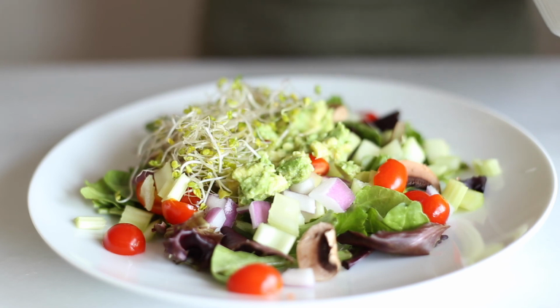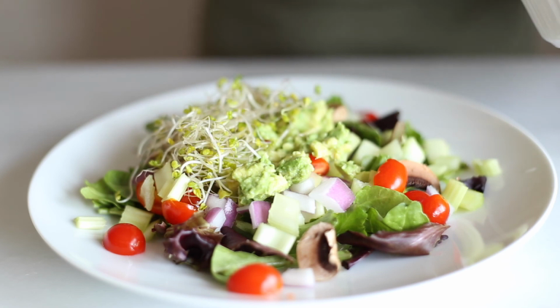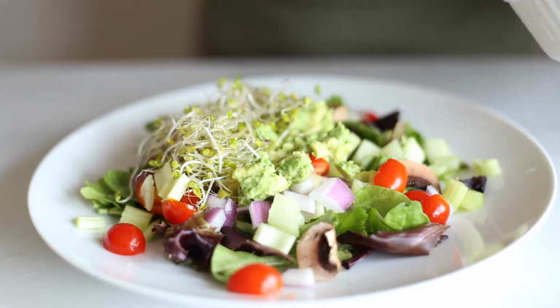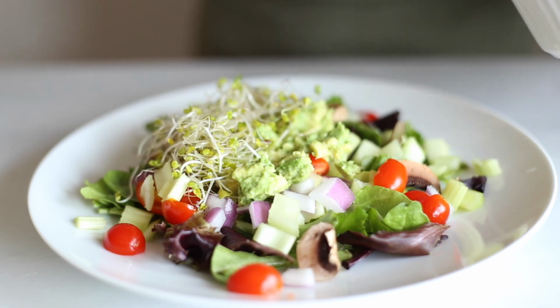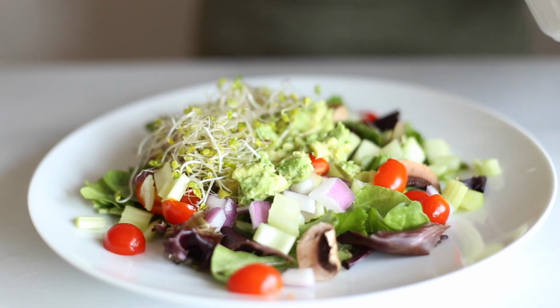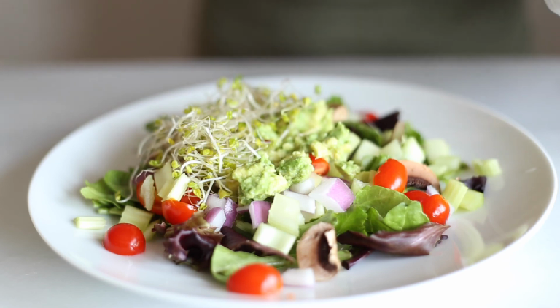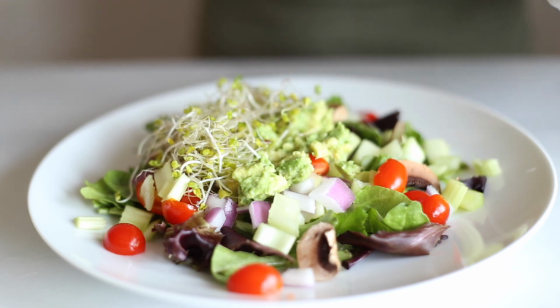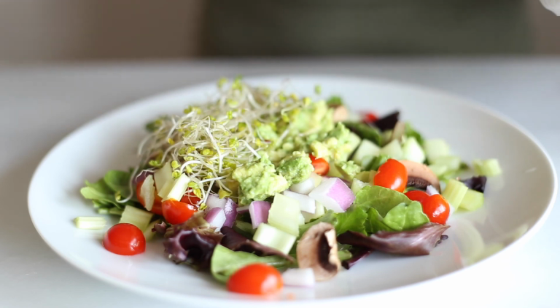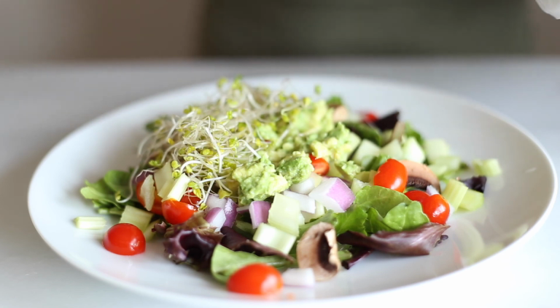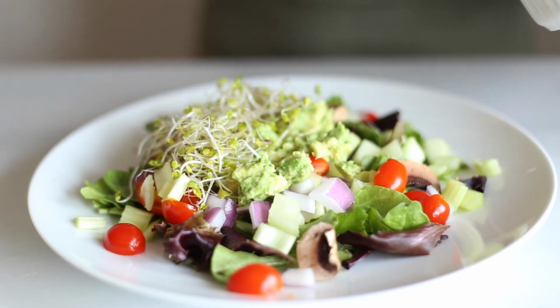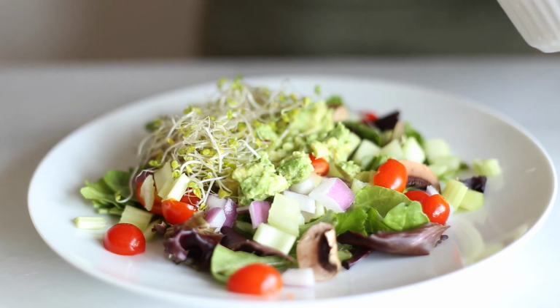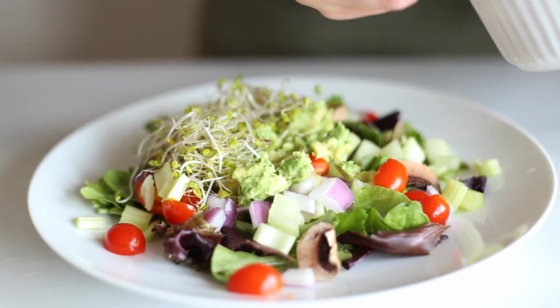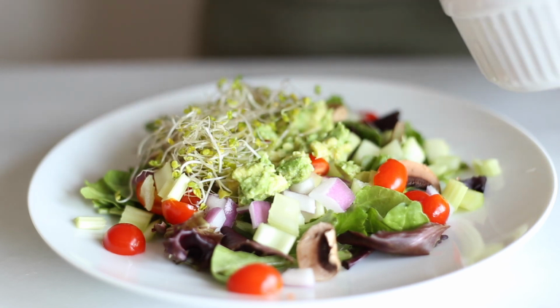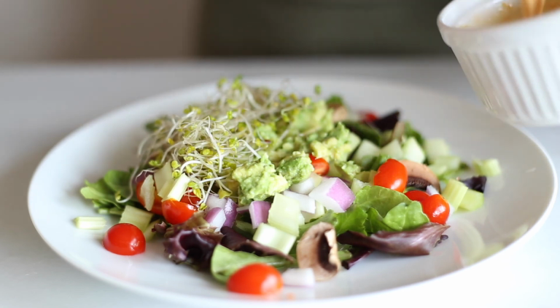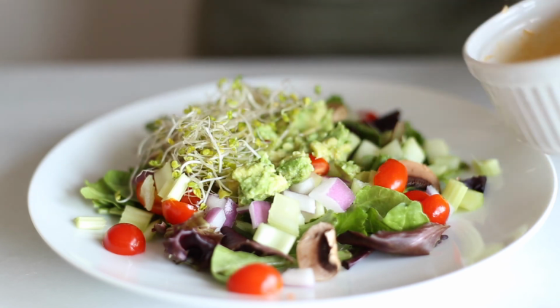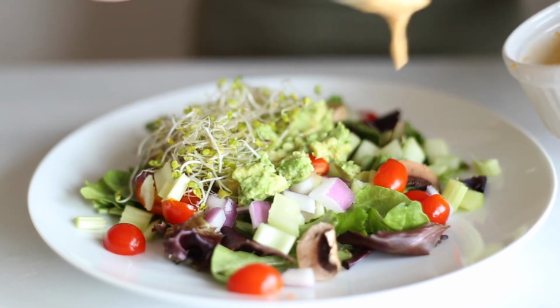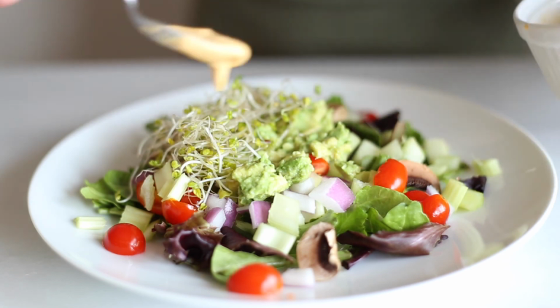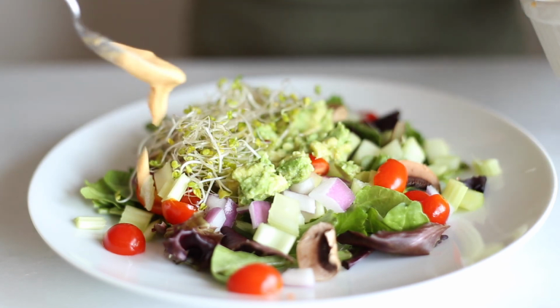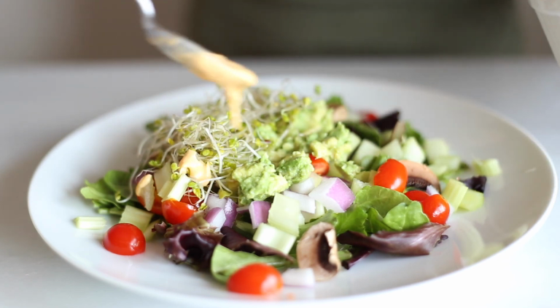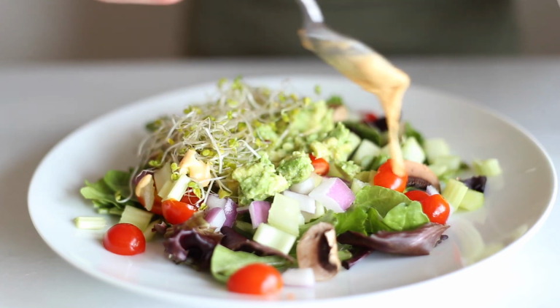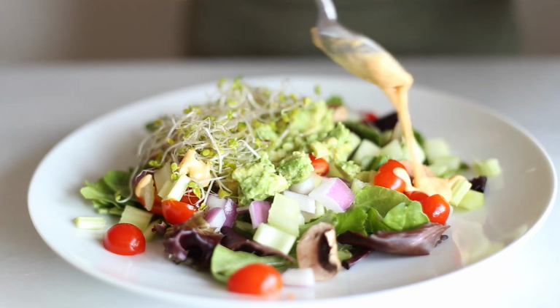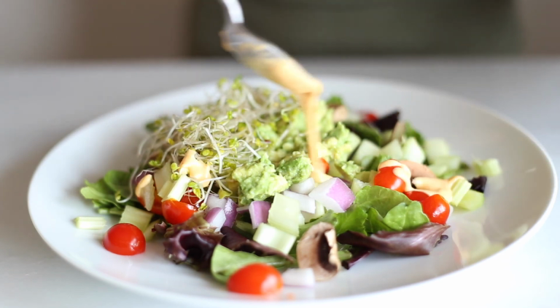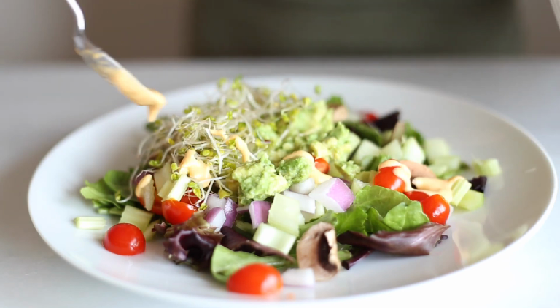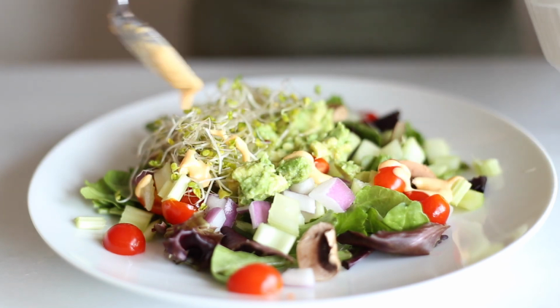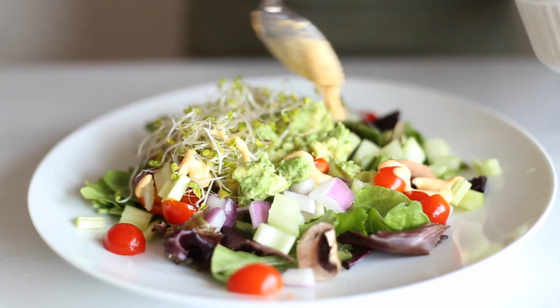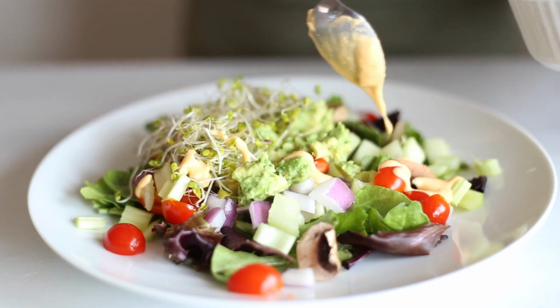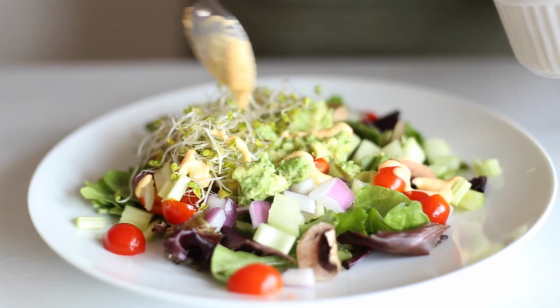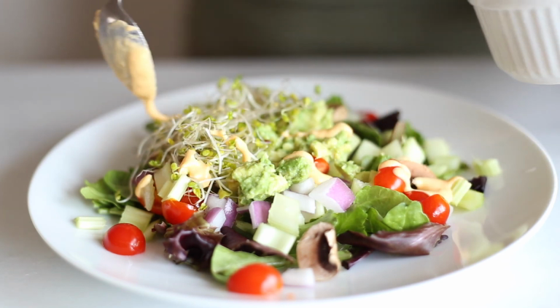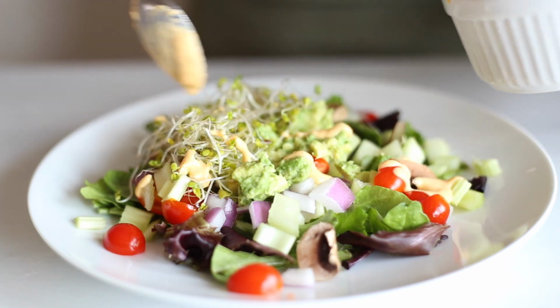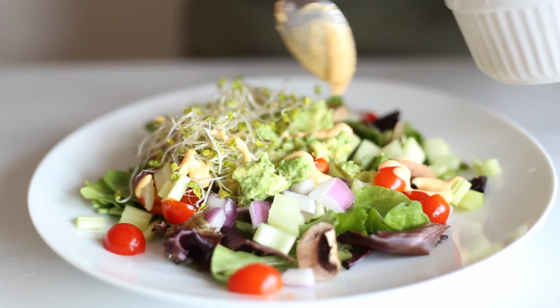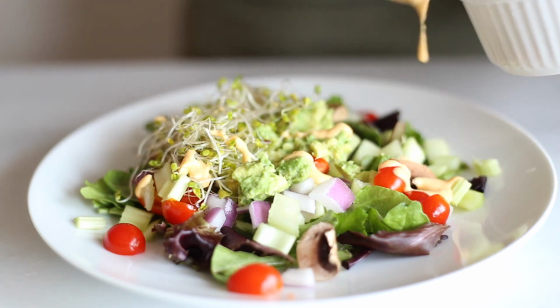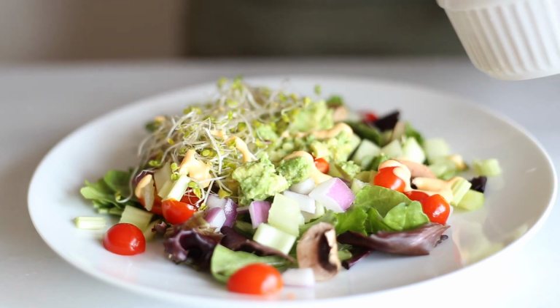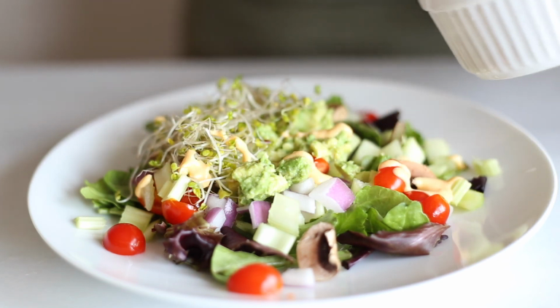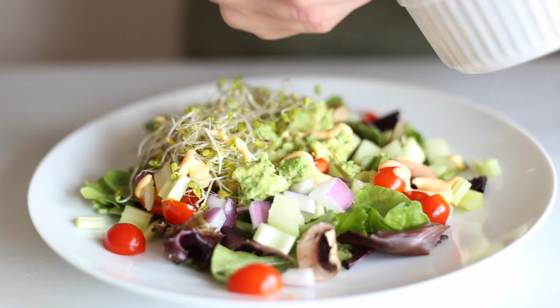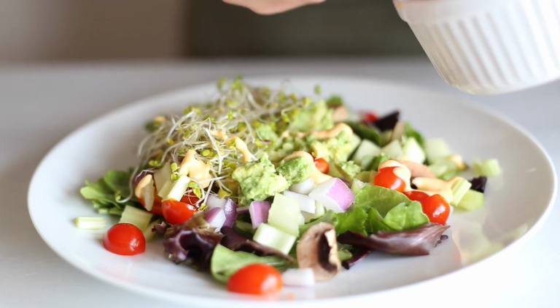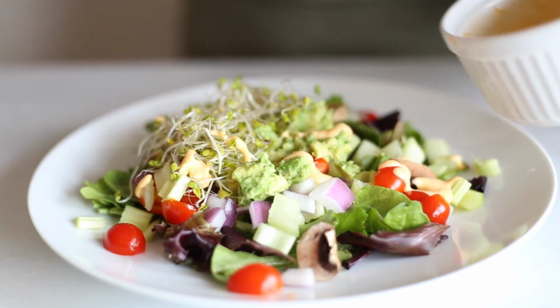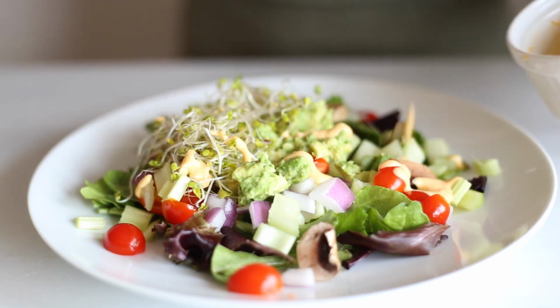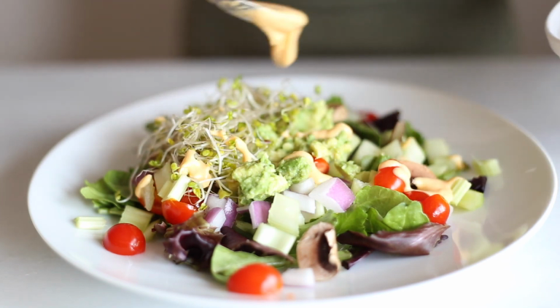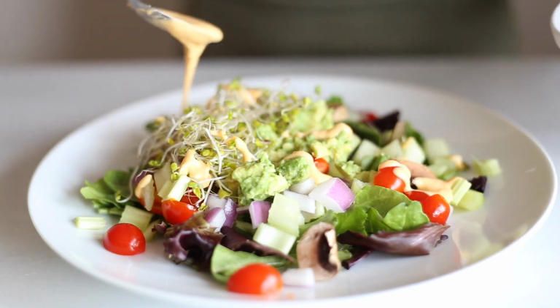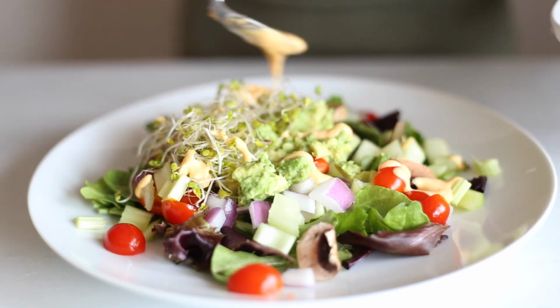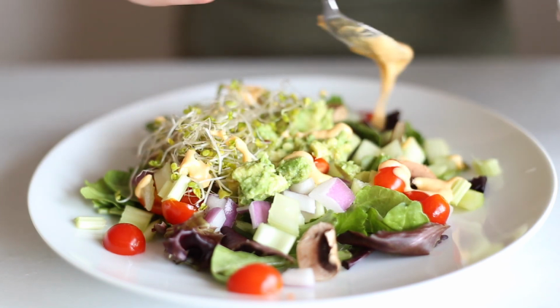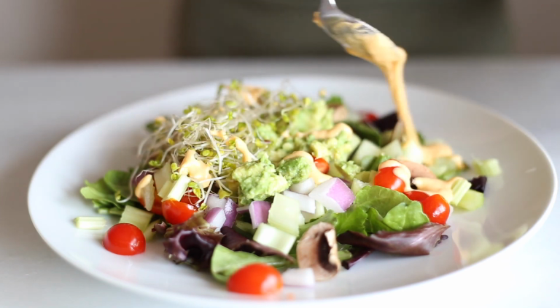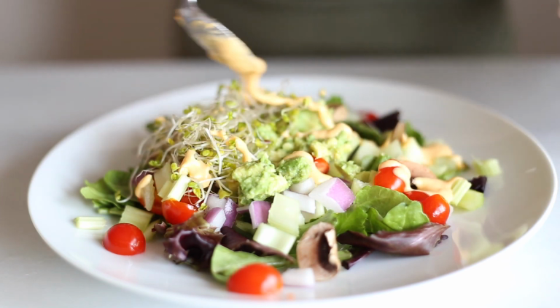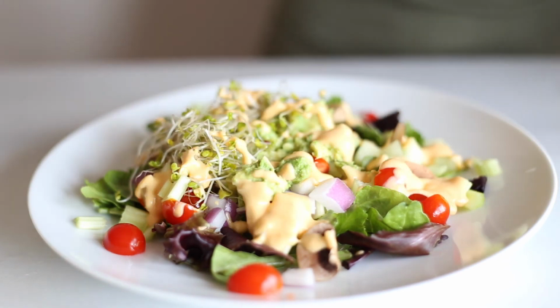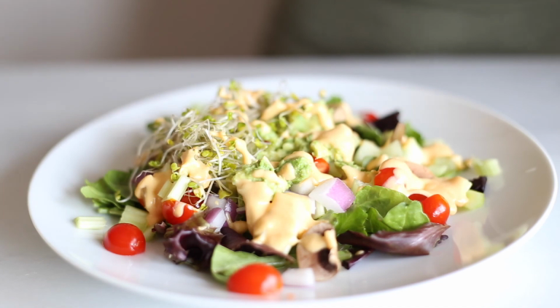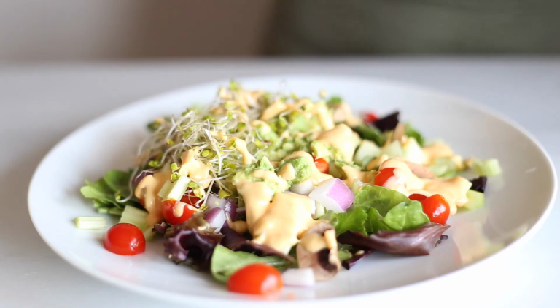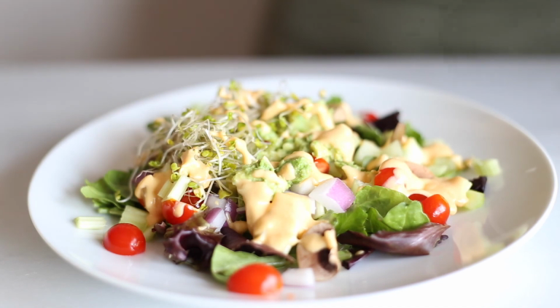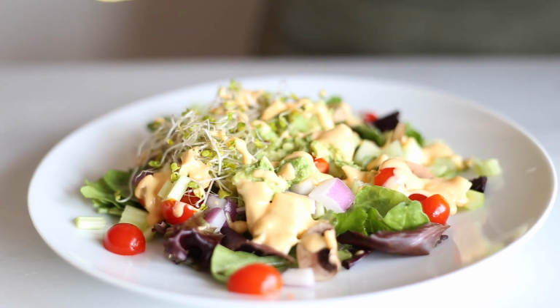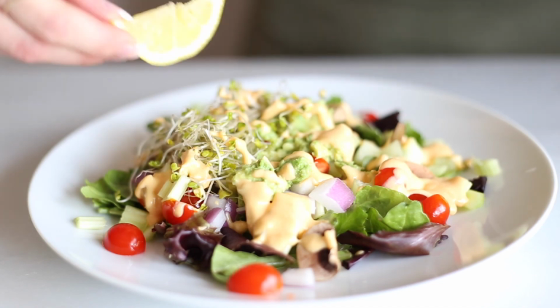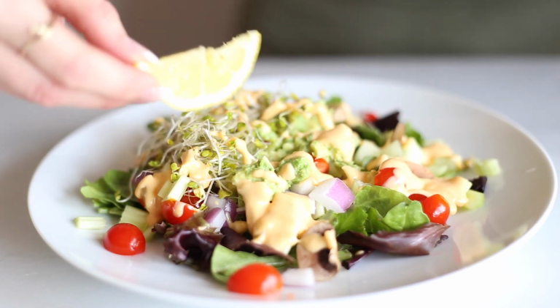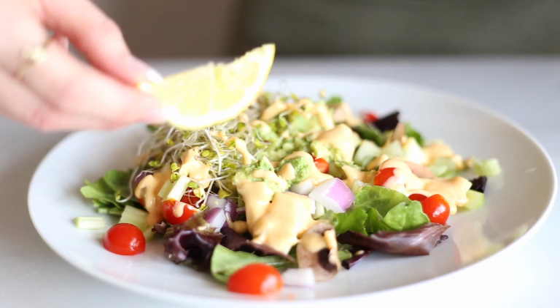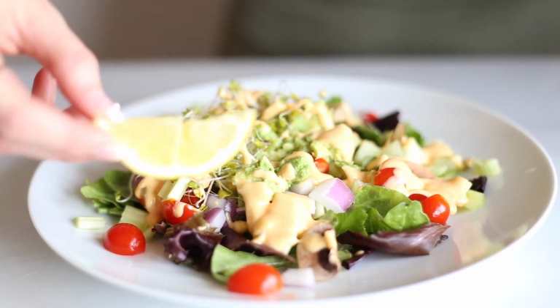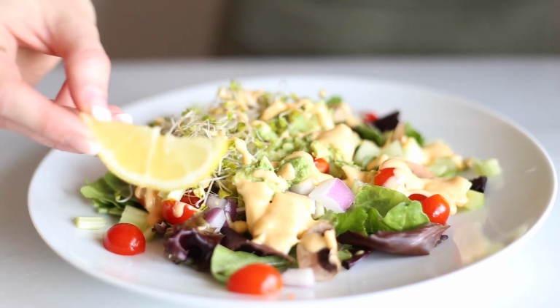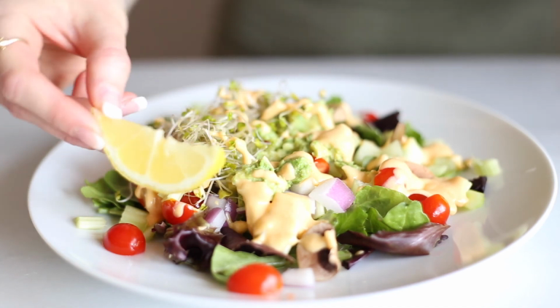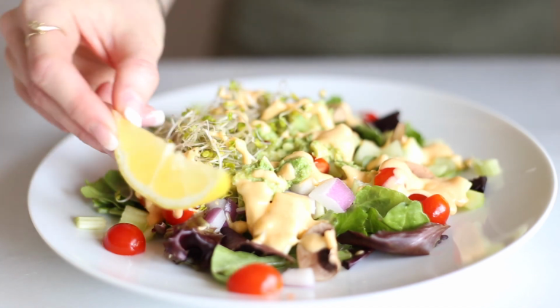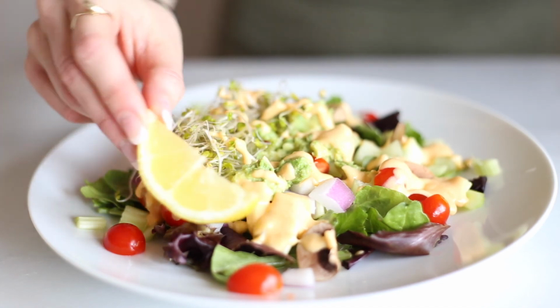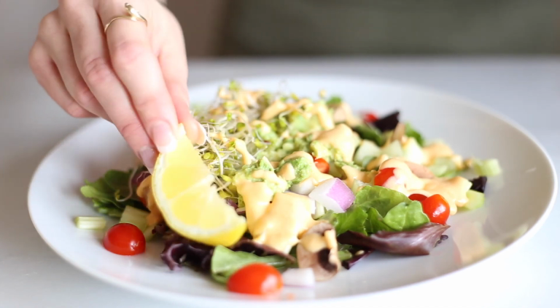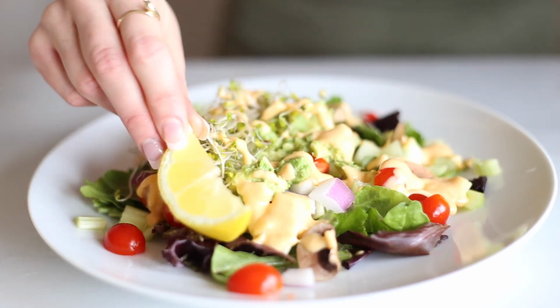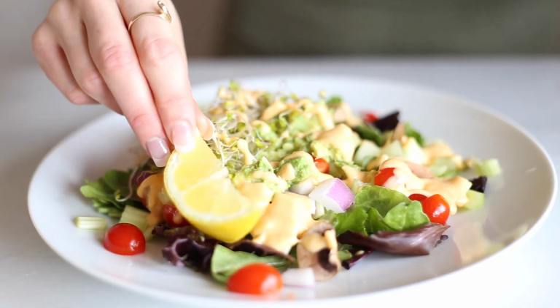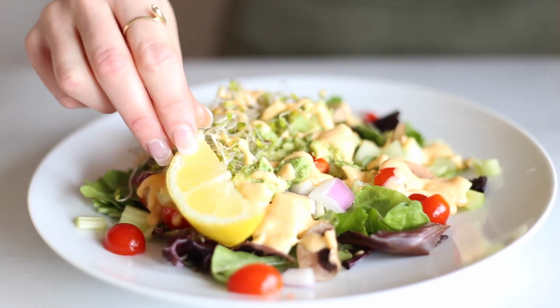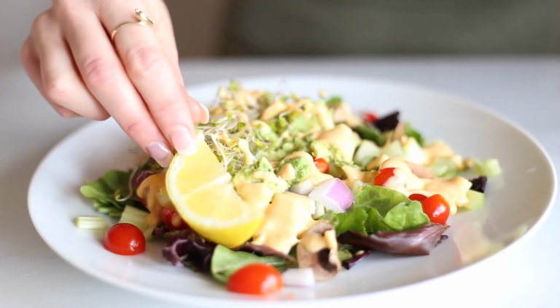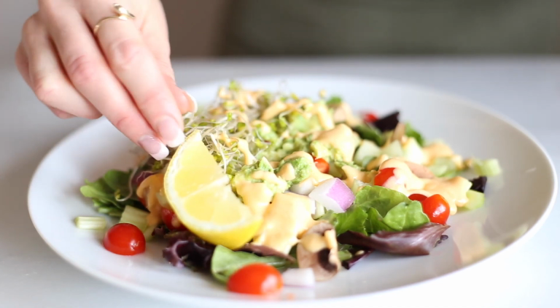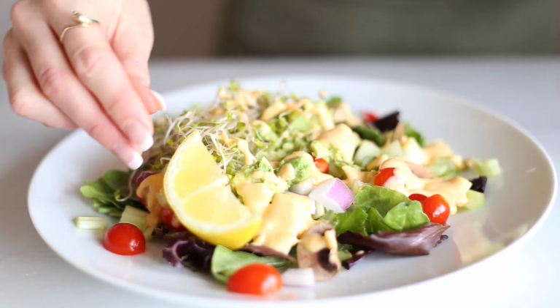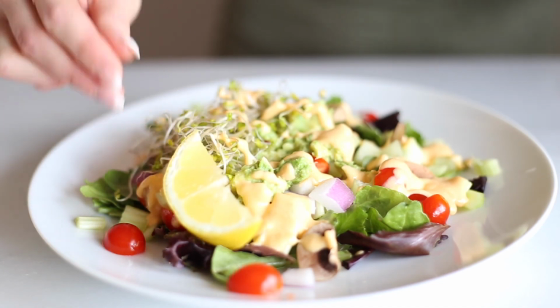And that's it. I really think you guys are going to love all these salads. If you liked this video, give it a thumbs up and subscribe and I will see you next time.